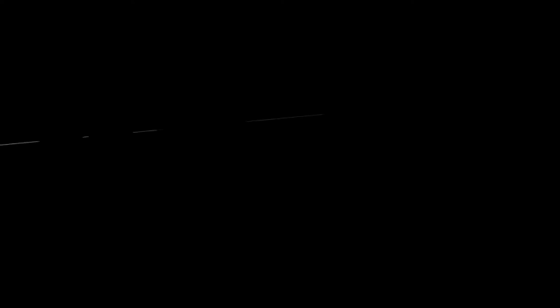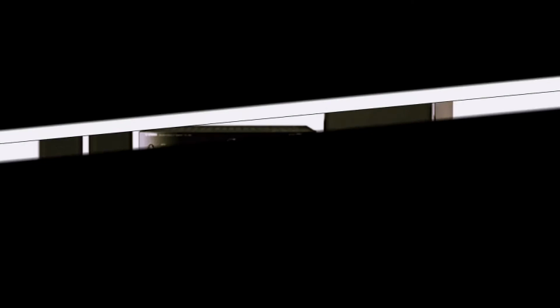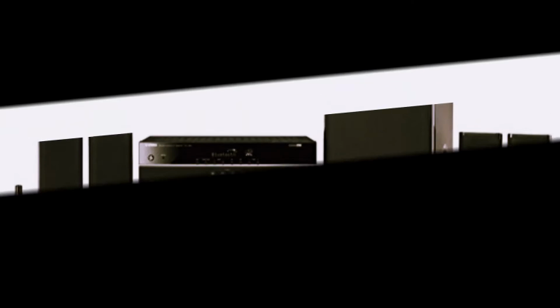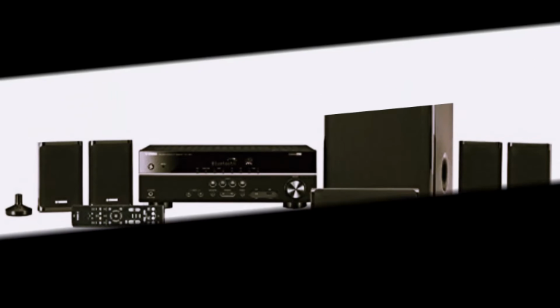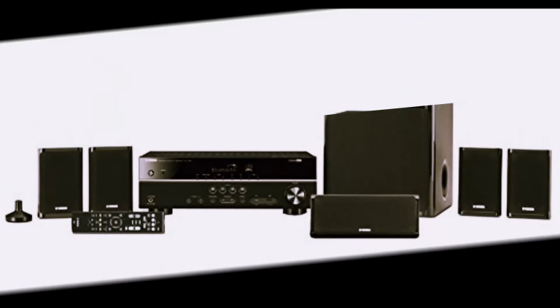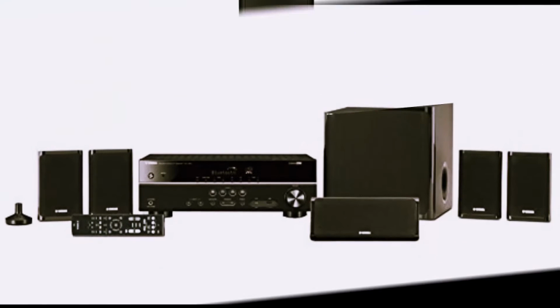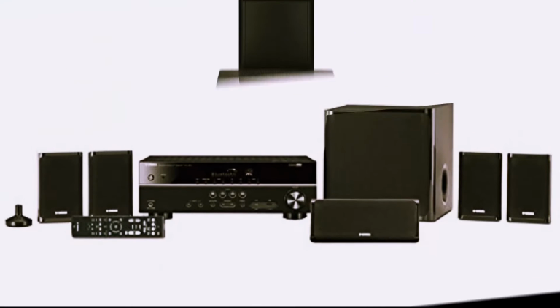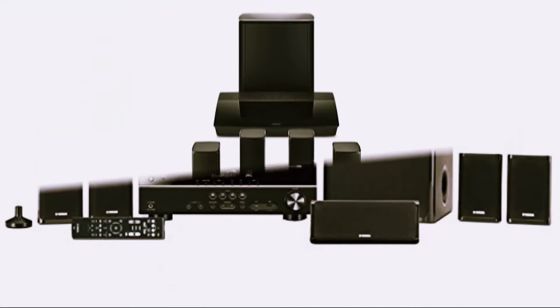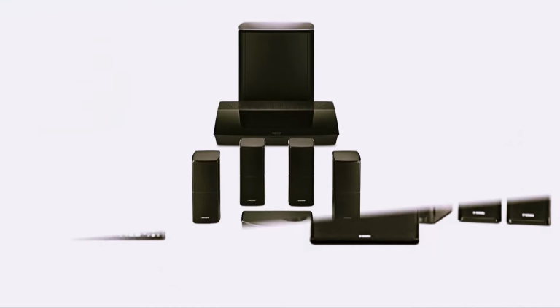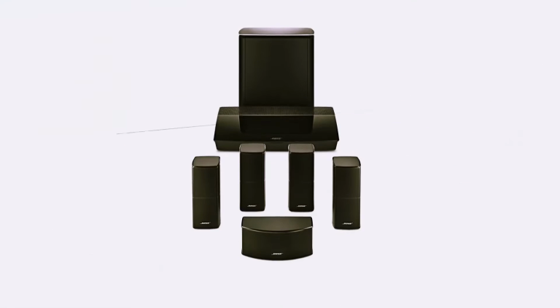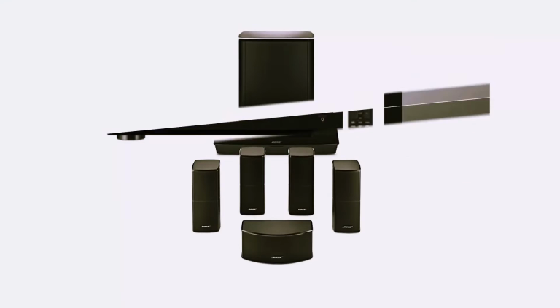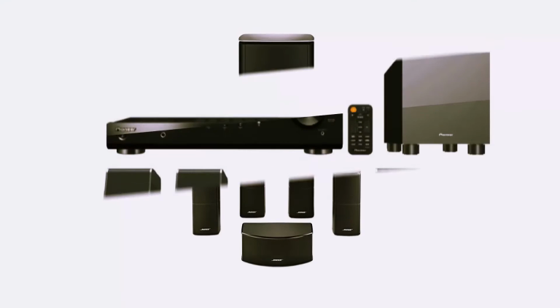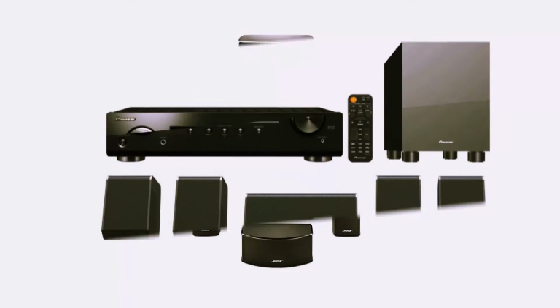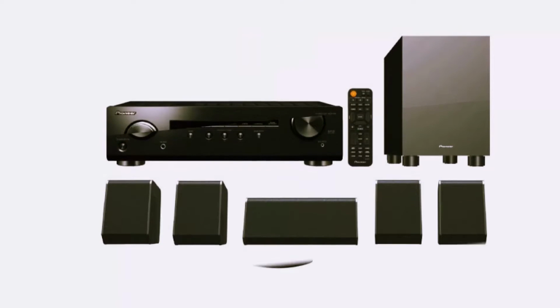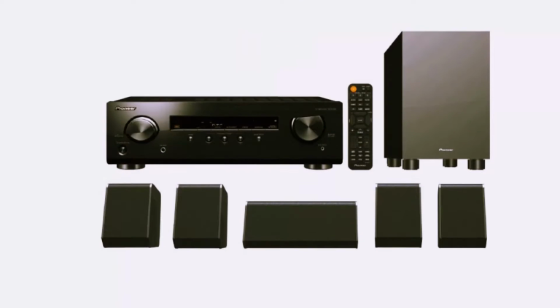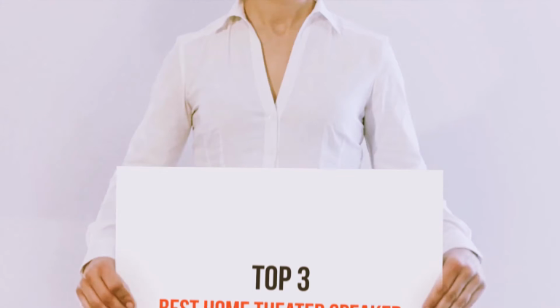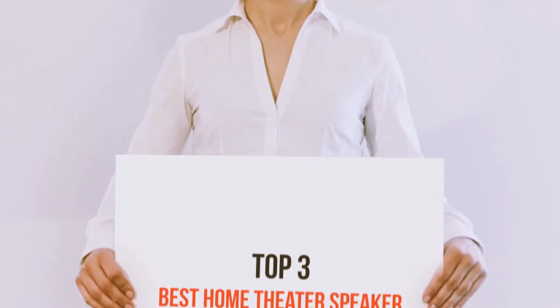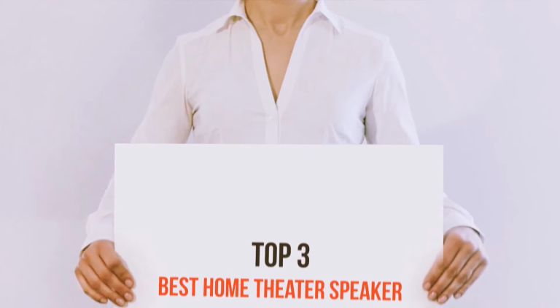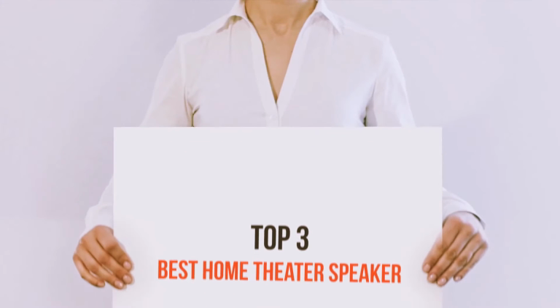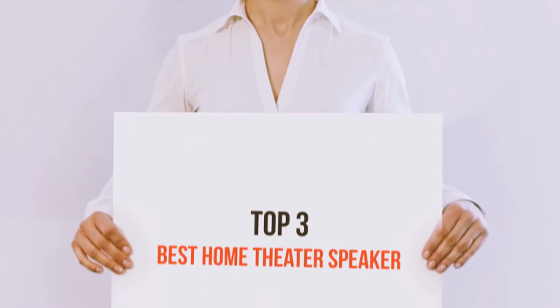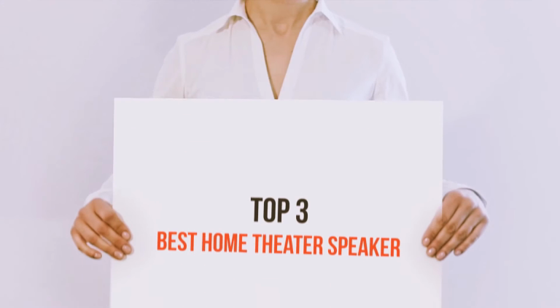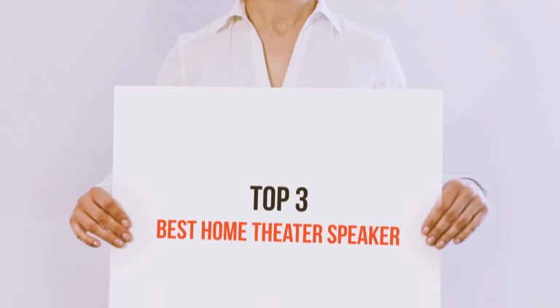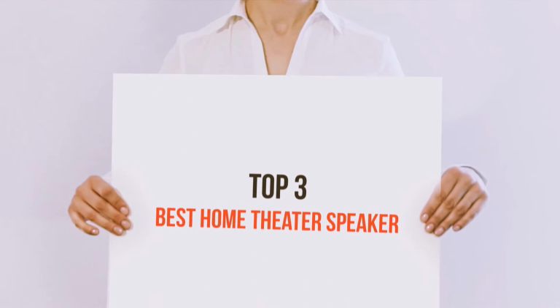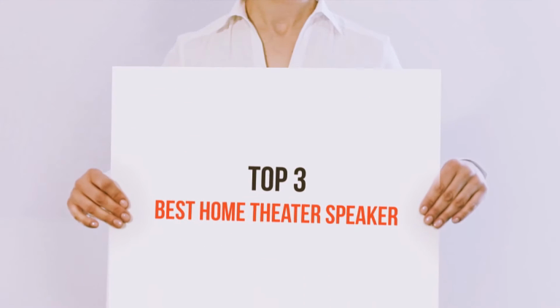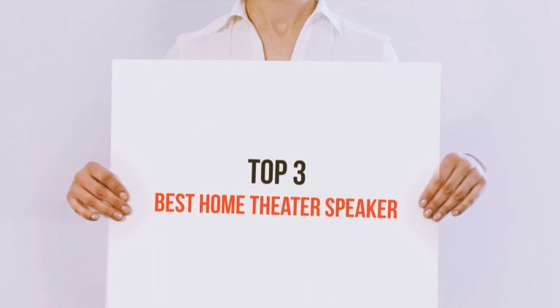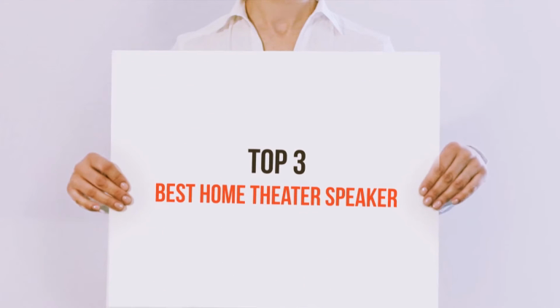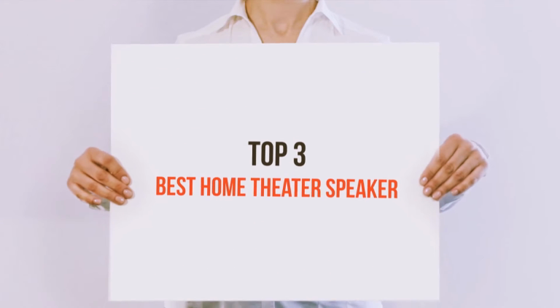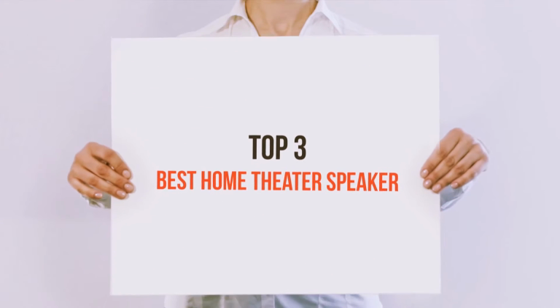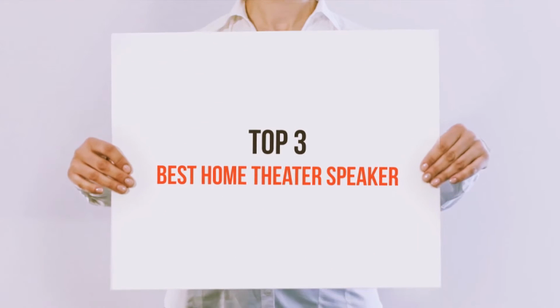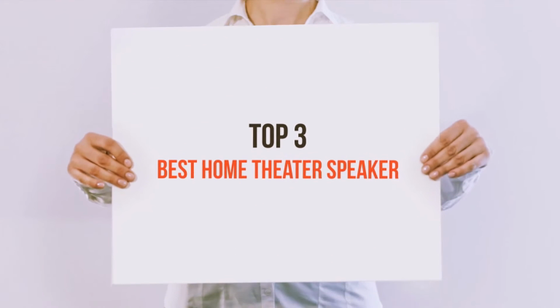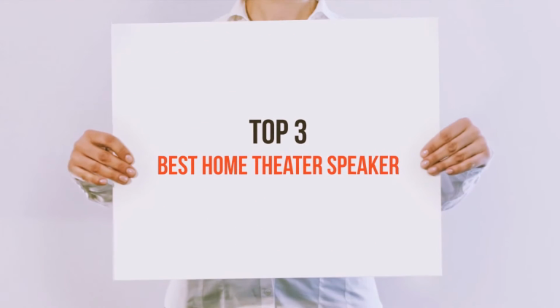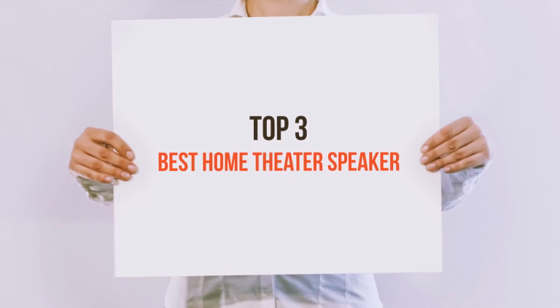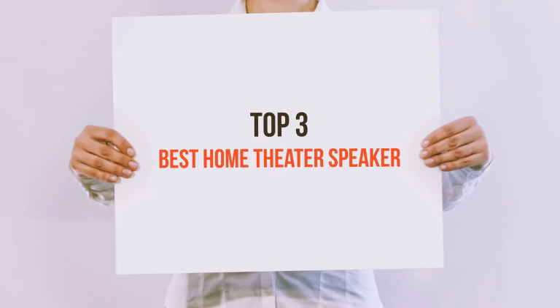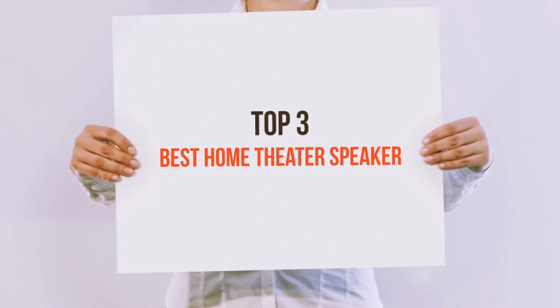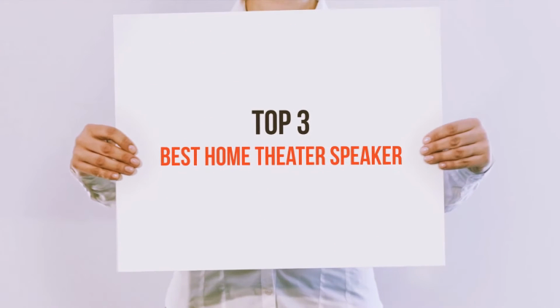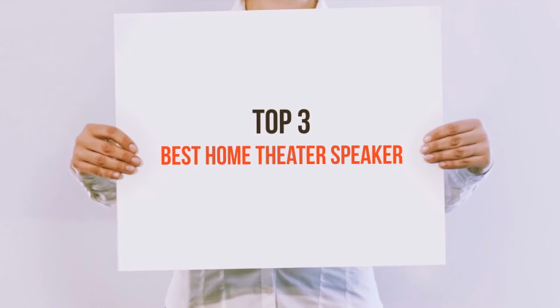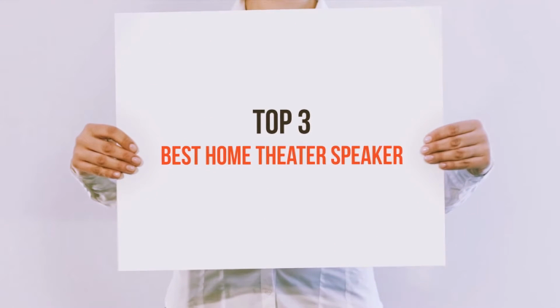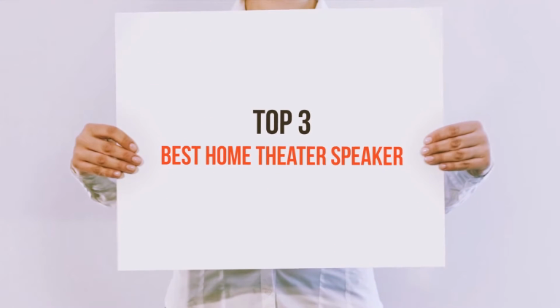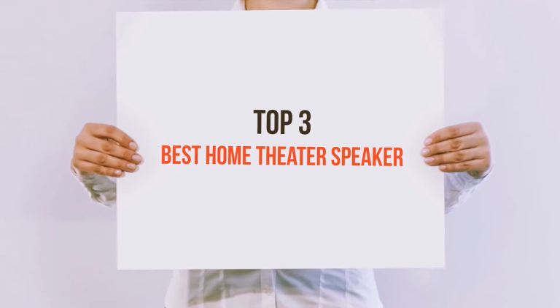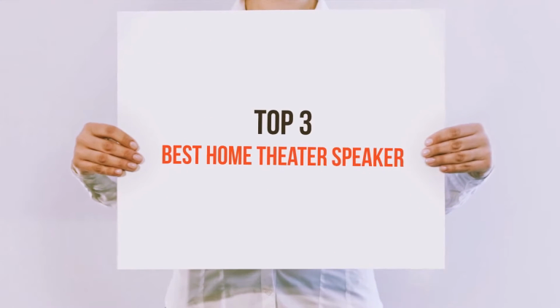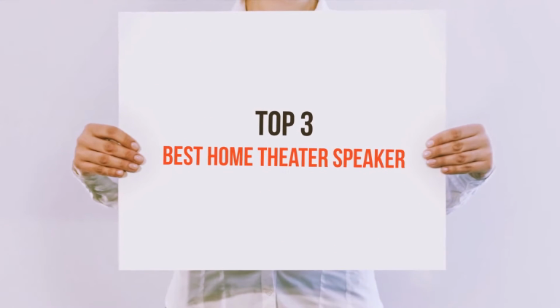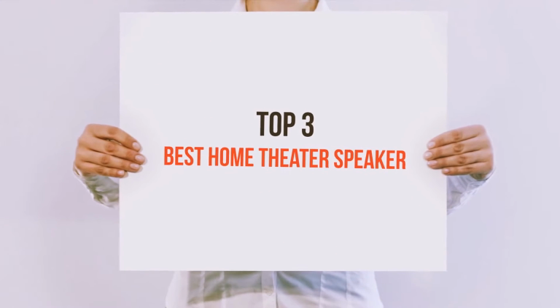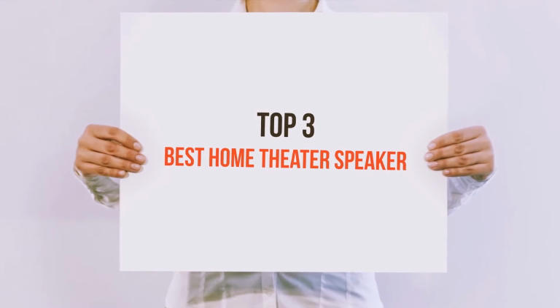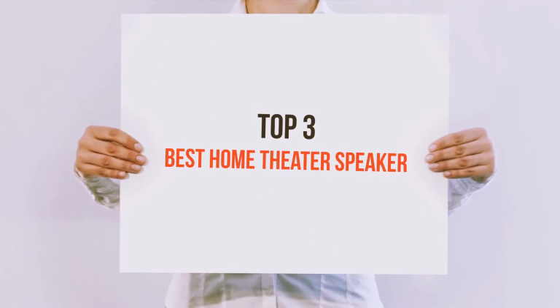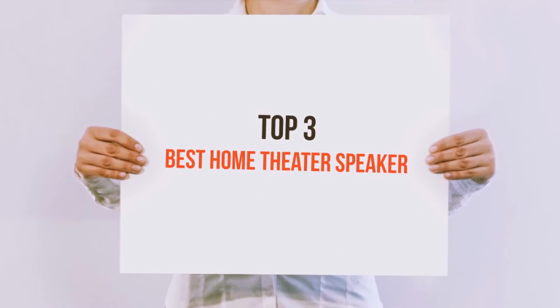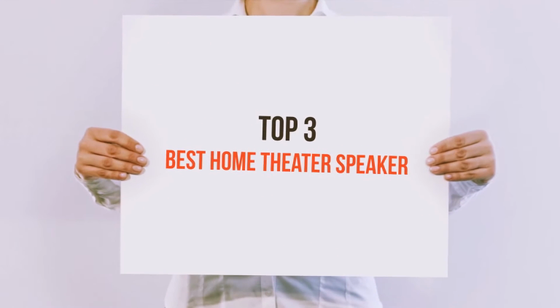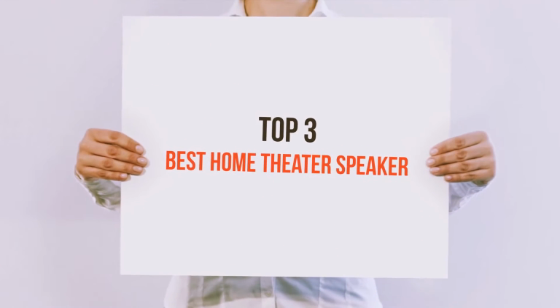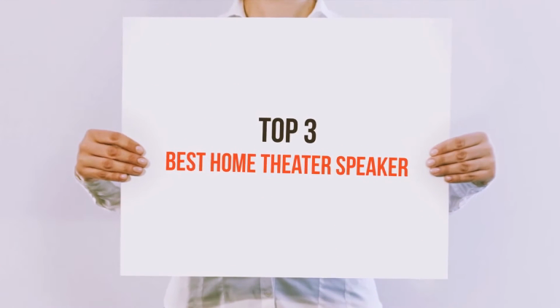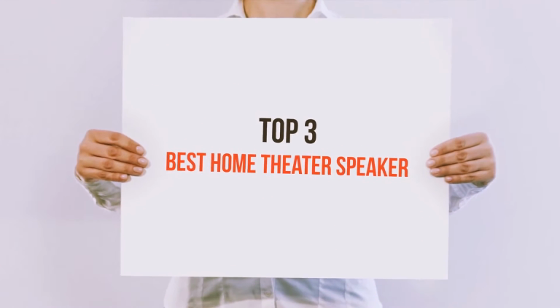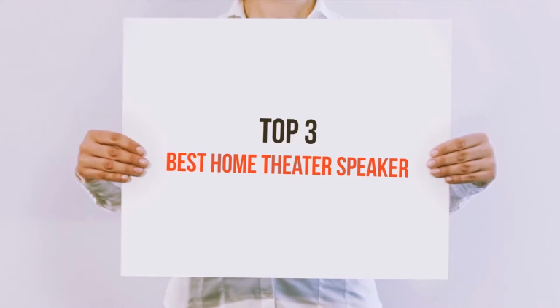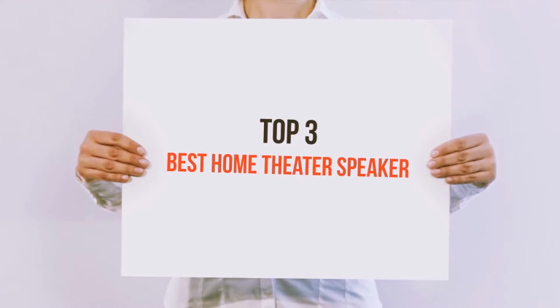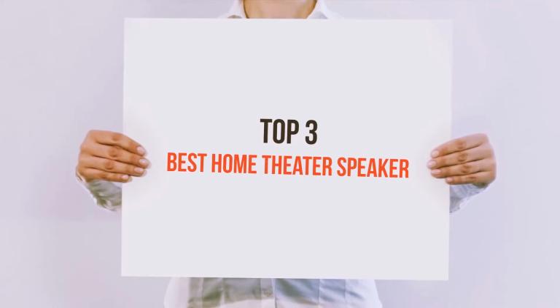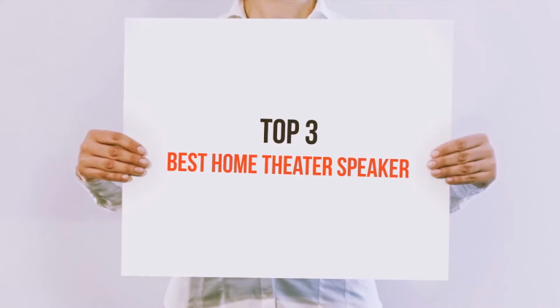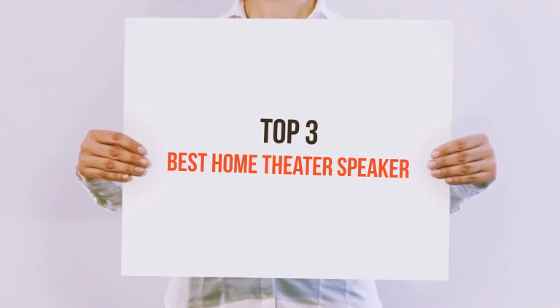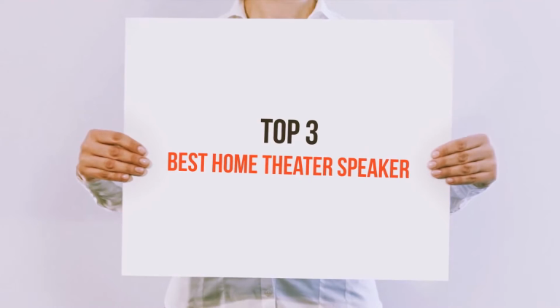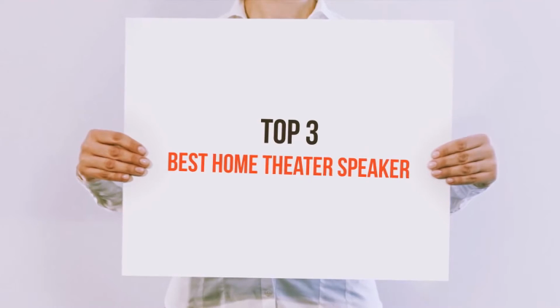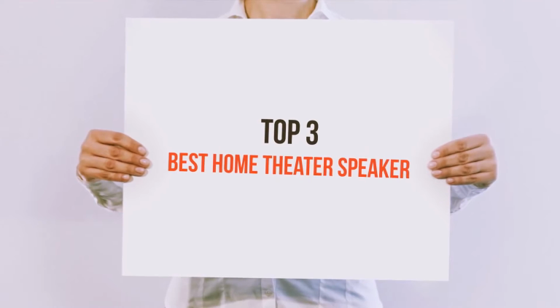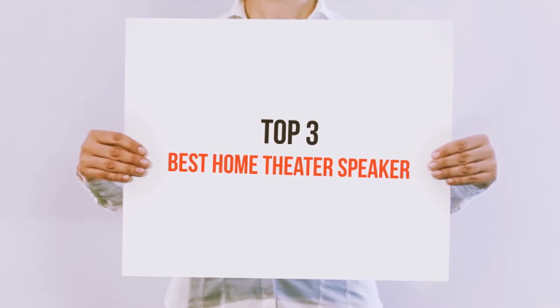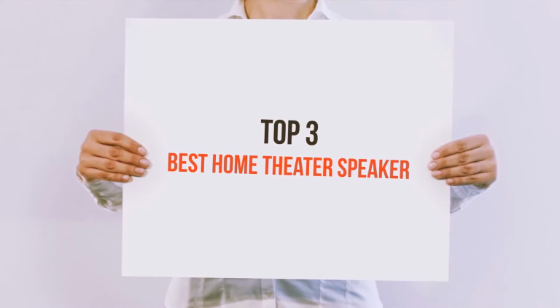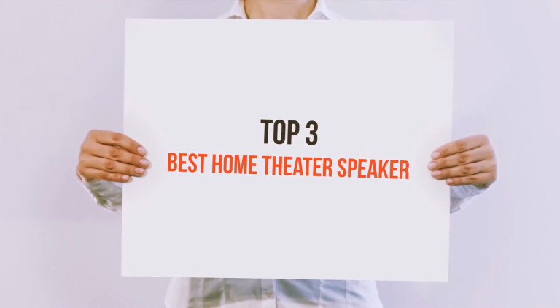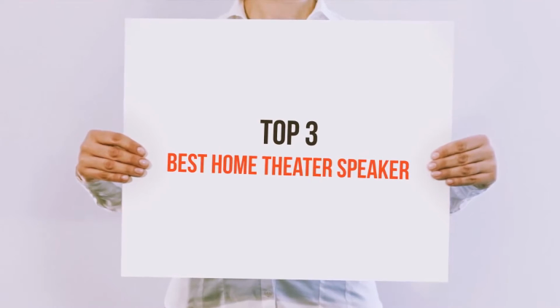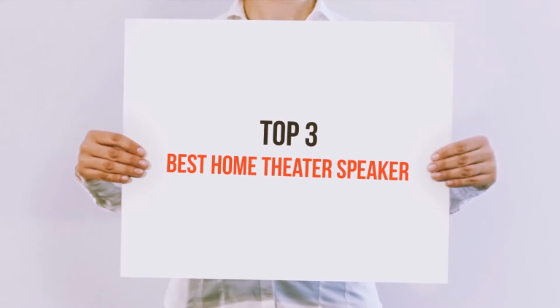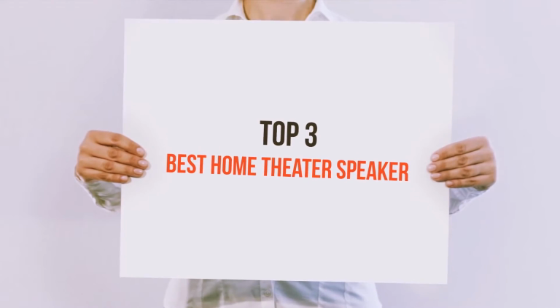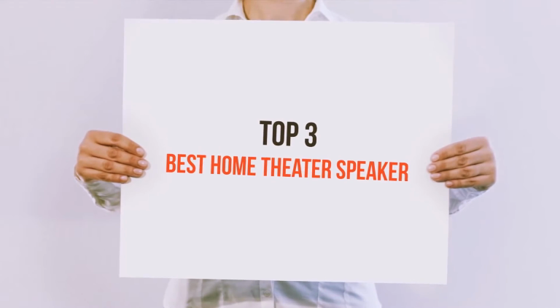Hi everyone, welcome back to my channel. Today I'm going to talk about the top 3 best home theater speakers.